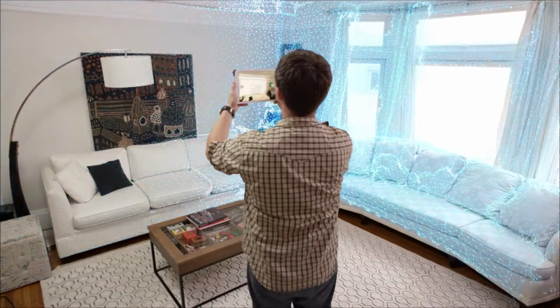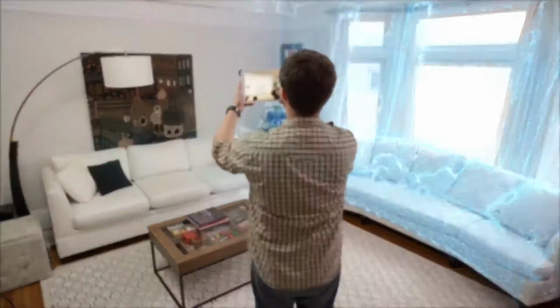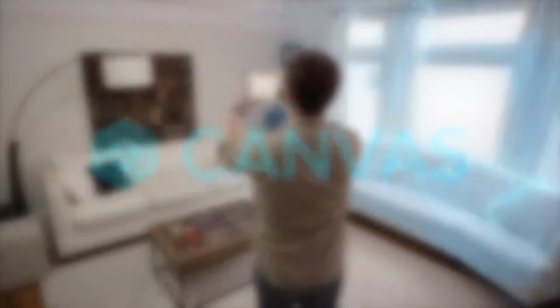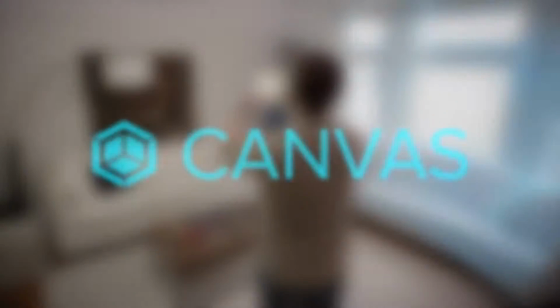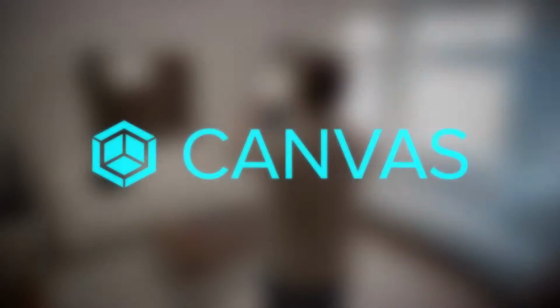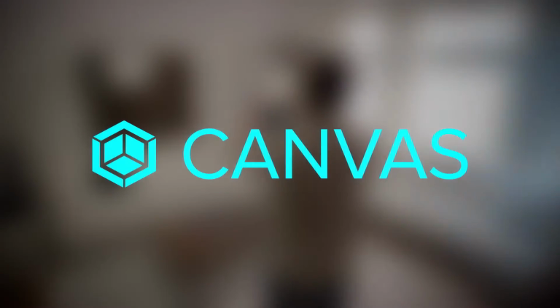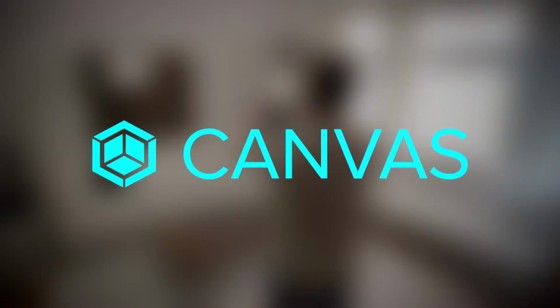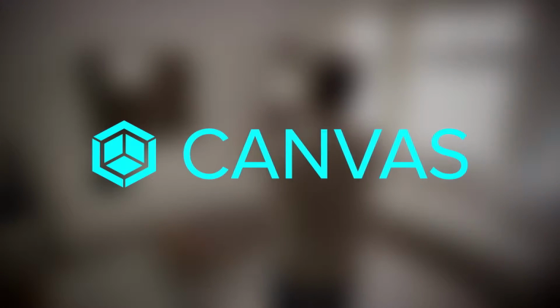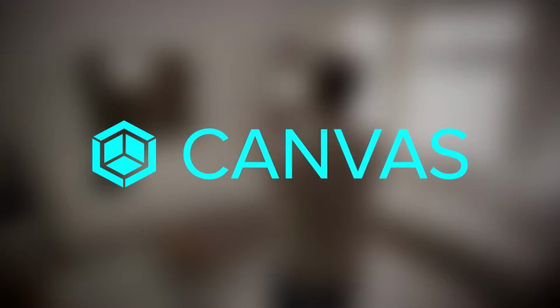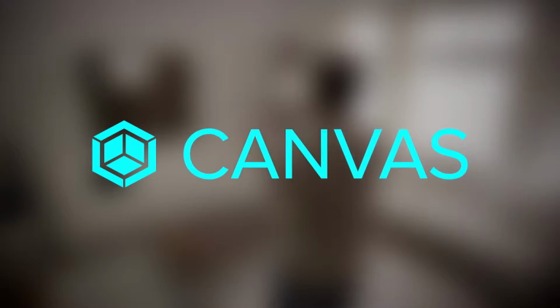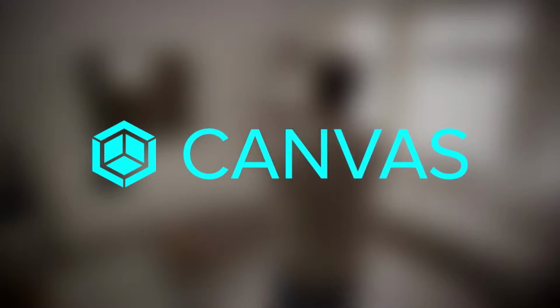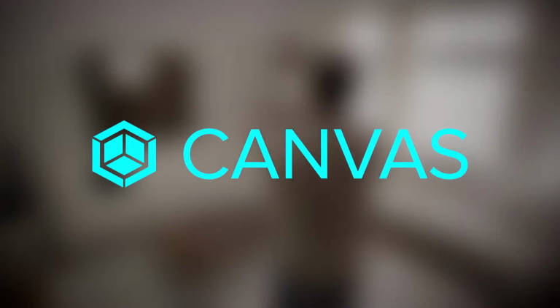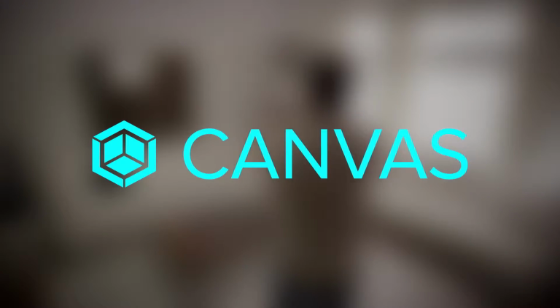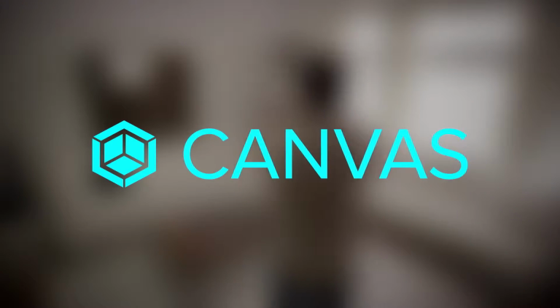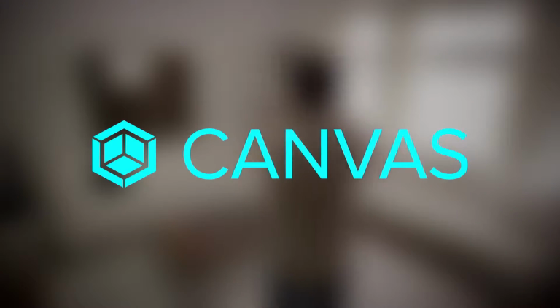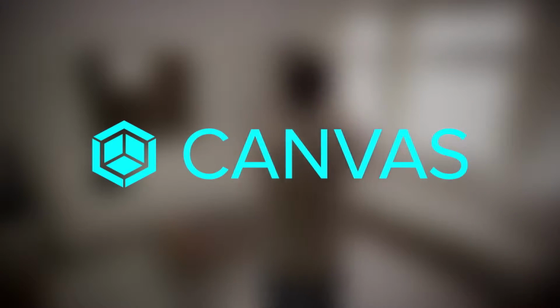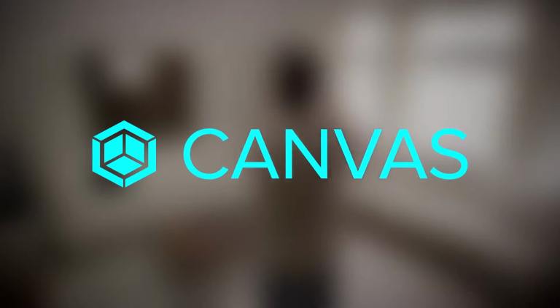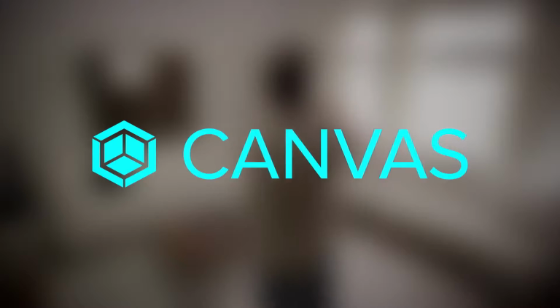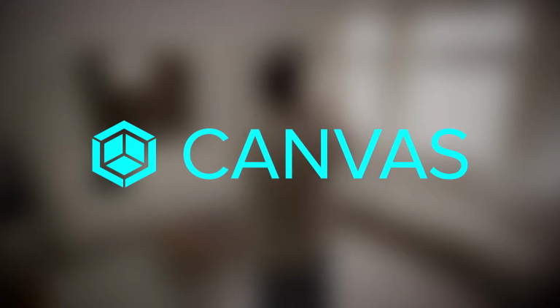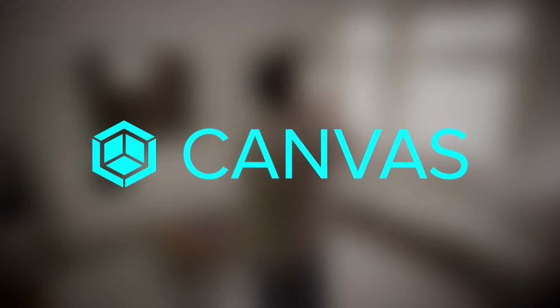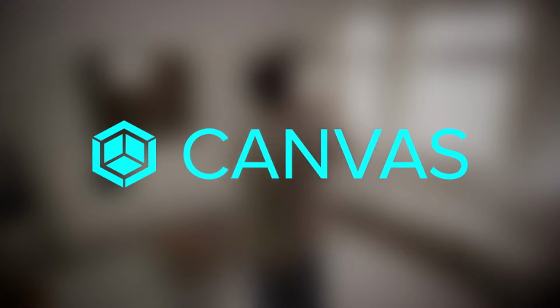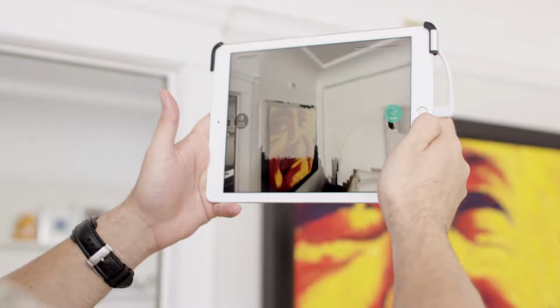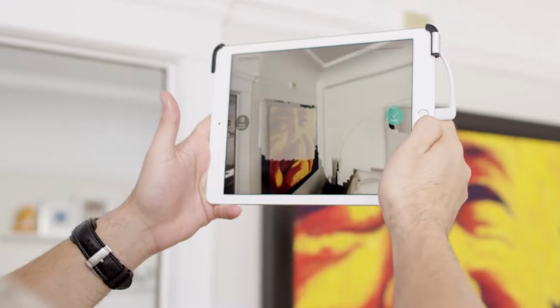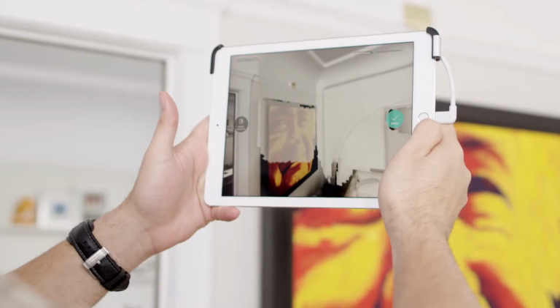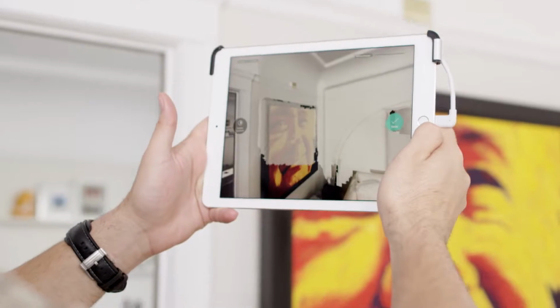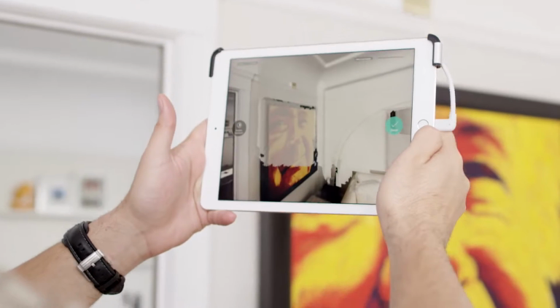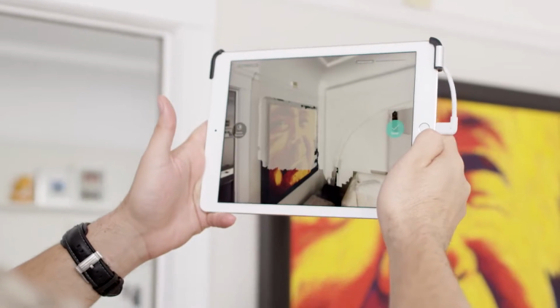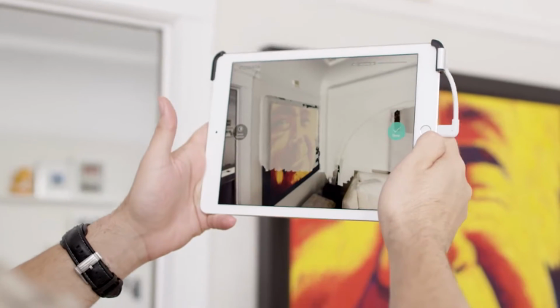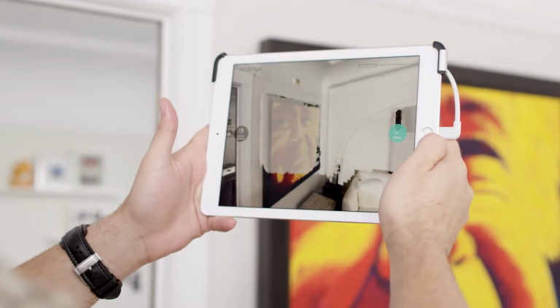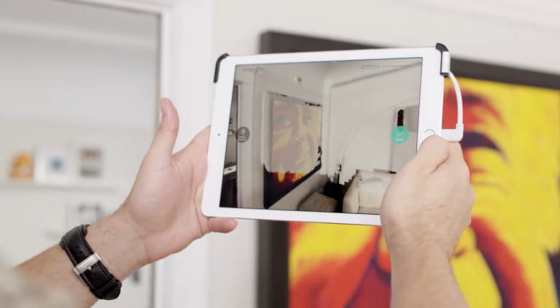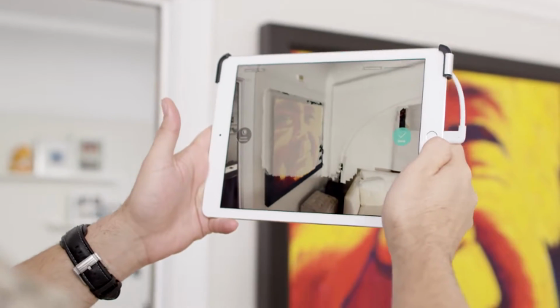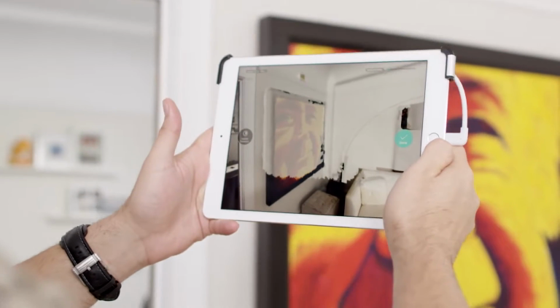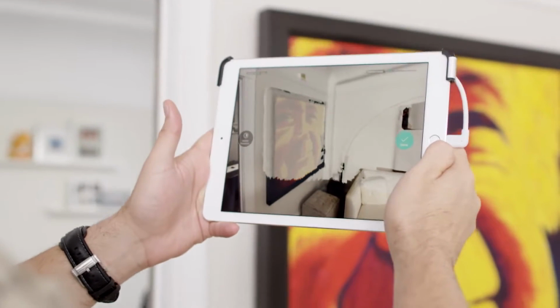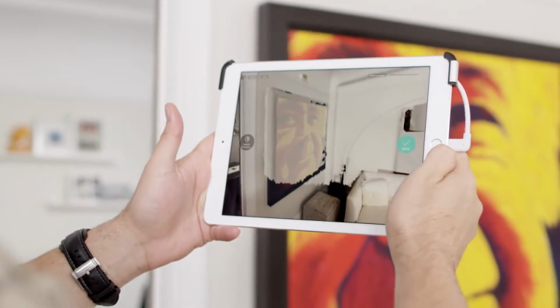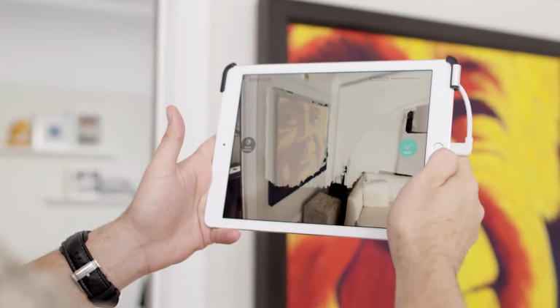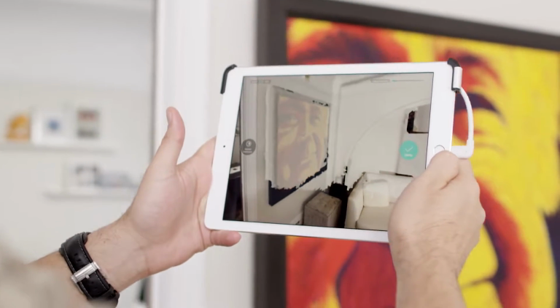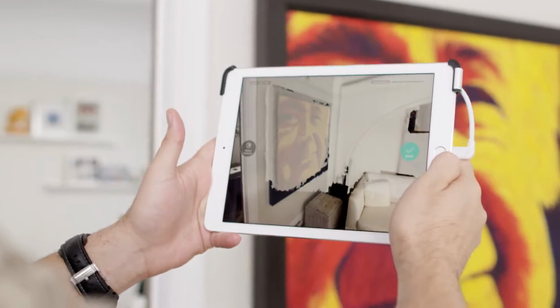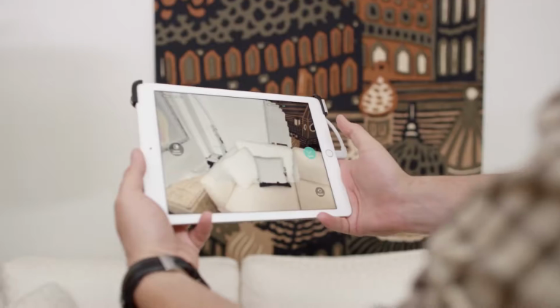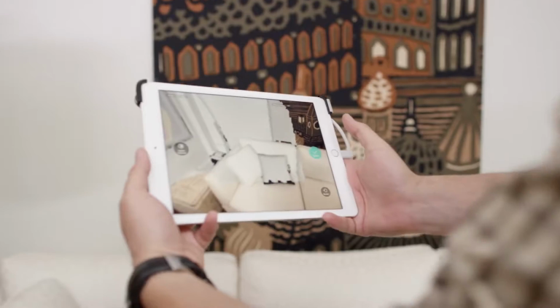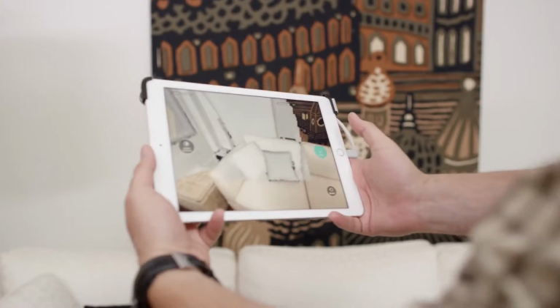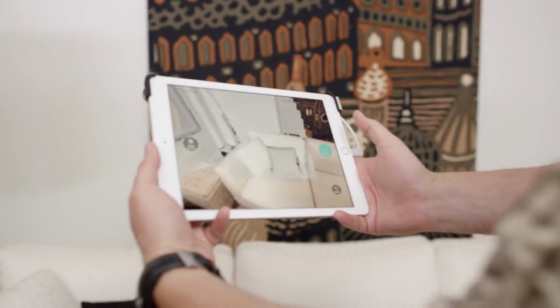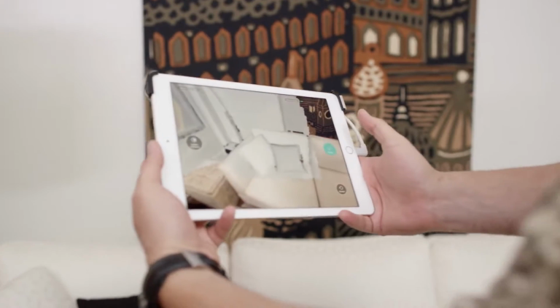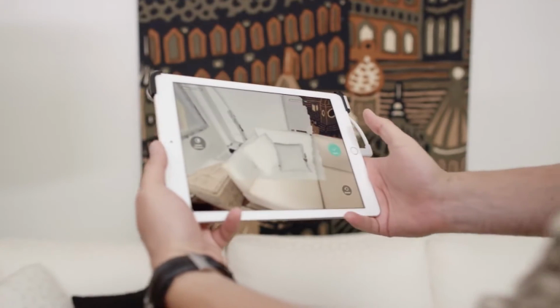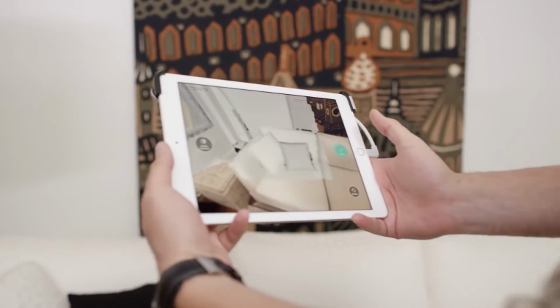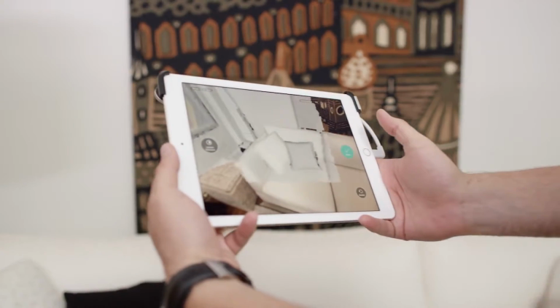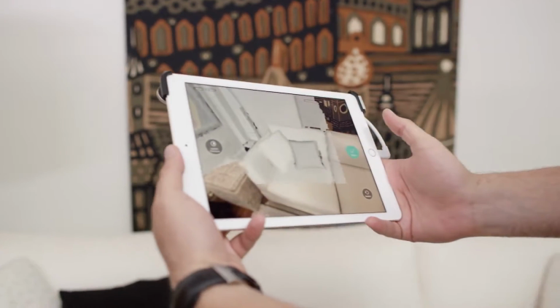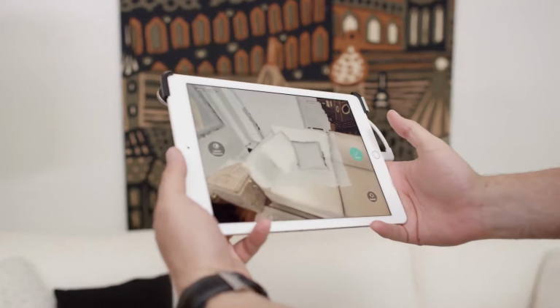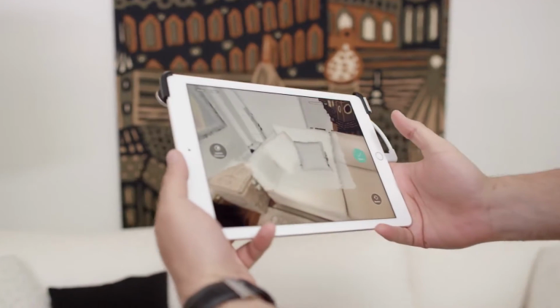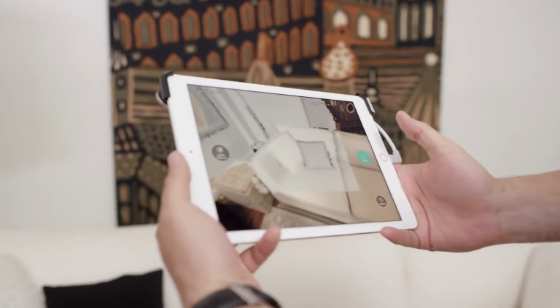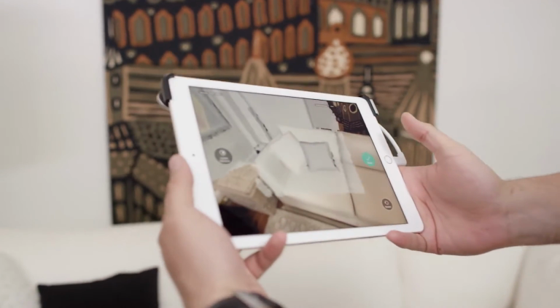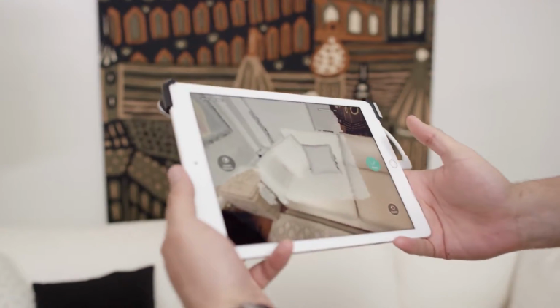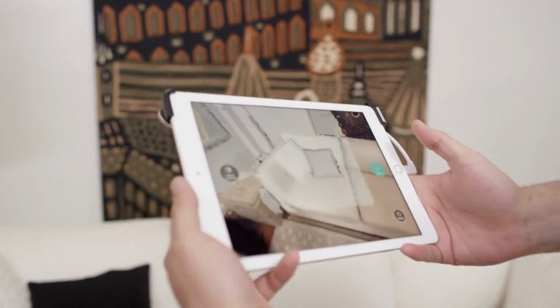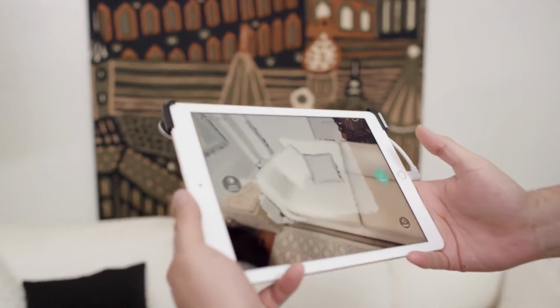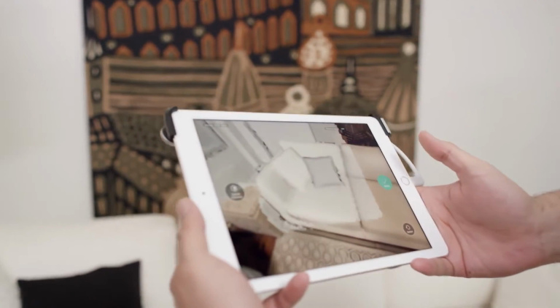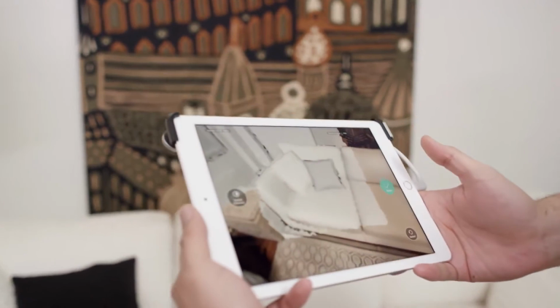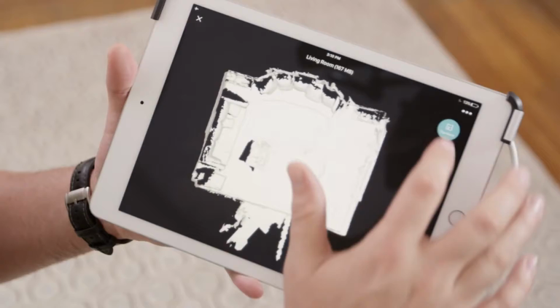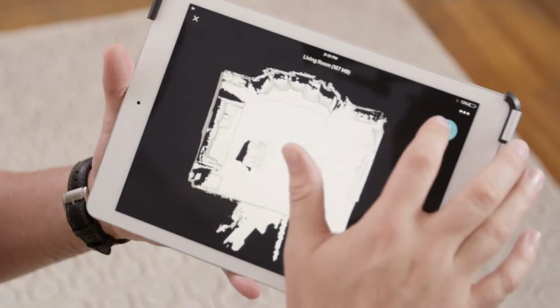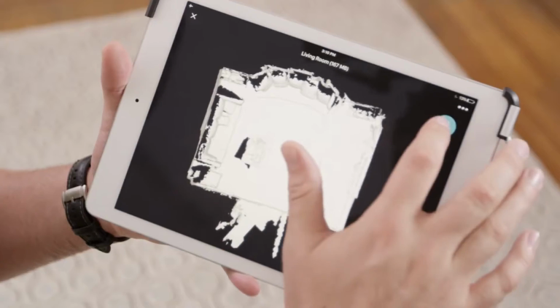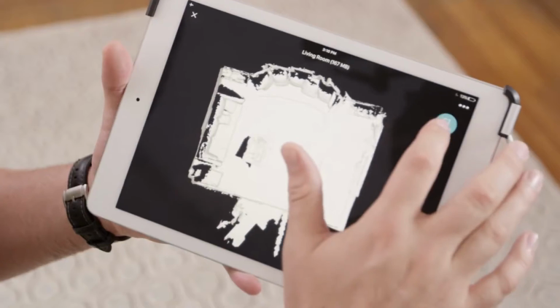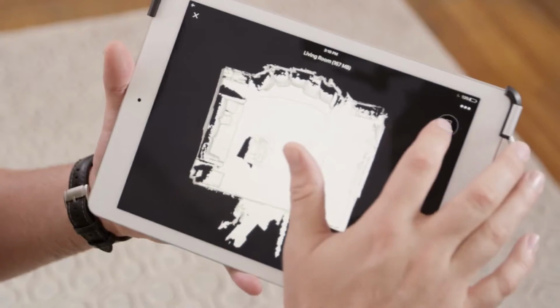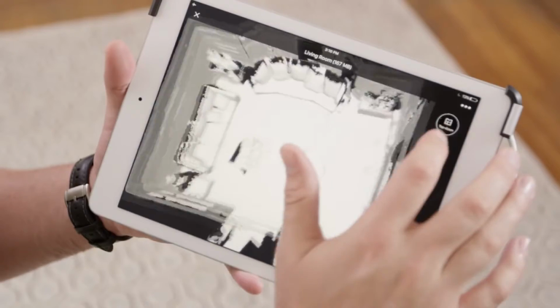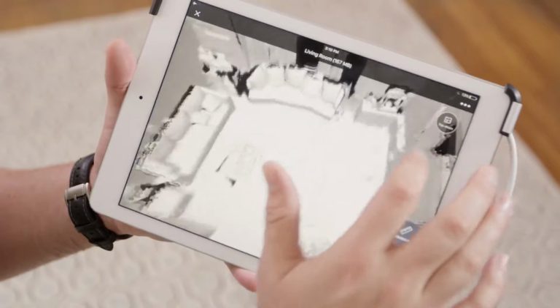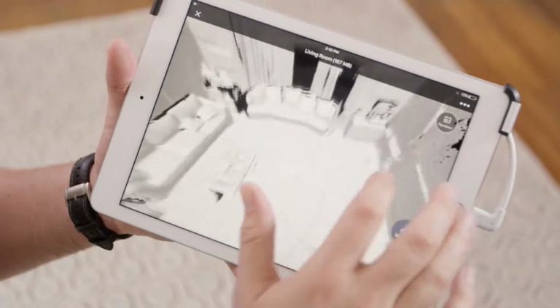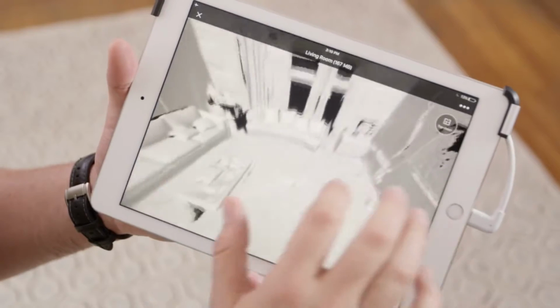Canvas is a groundbreaking new application that allows you to capture a scale-accurate 3D model of your home in minutes, all on an iPad.